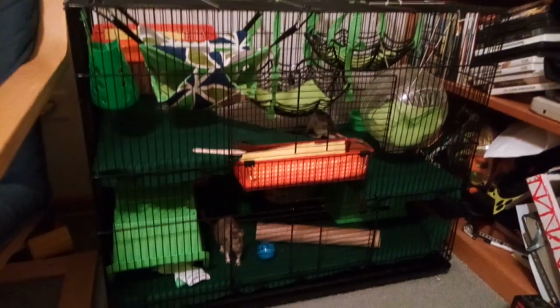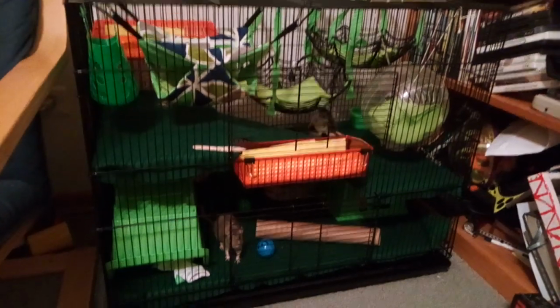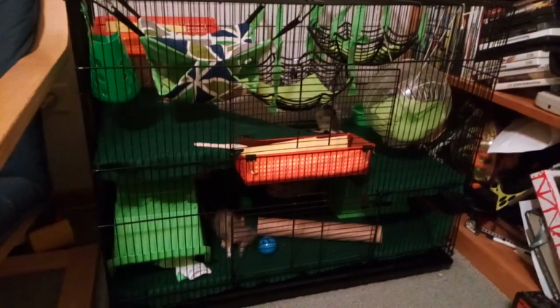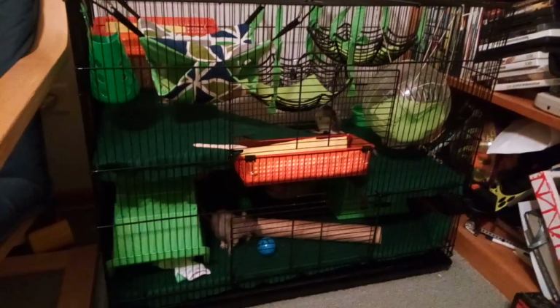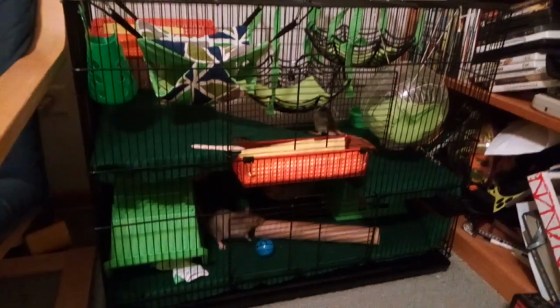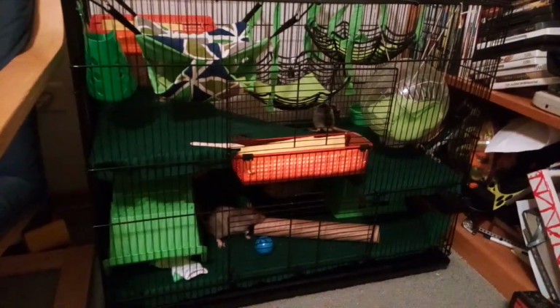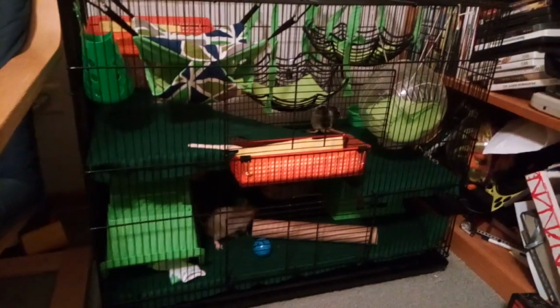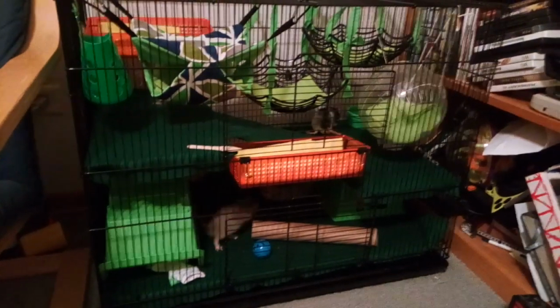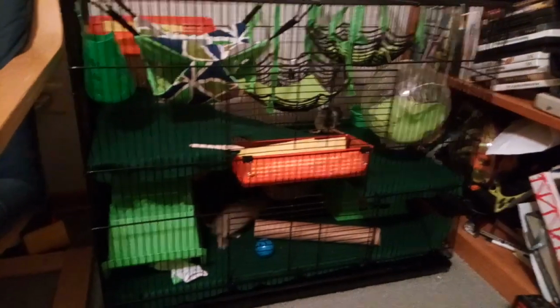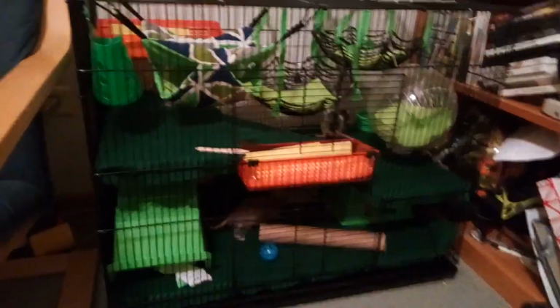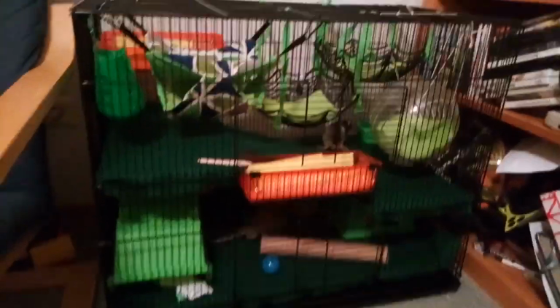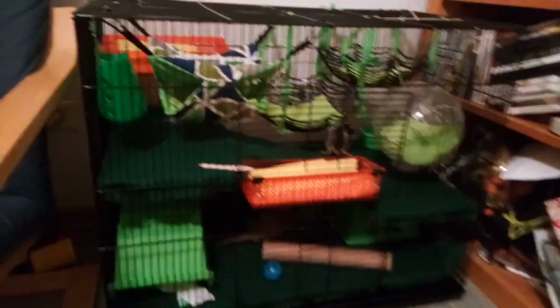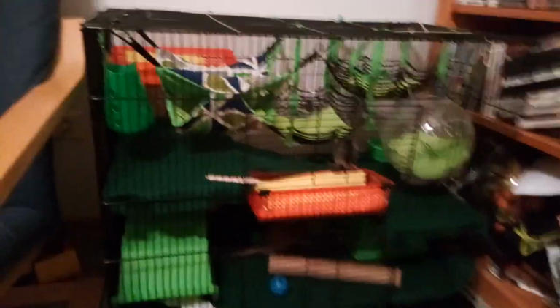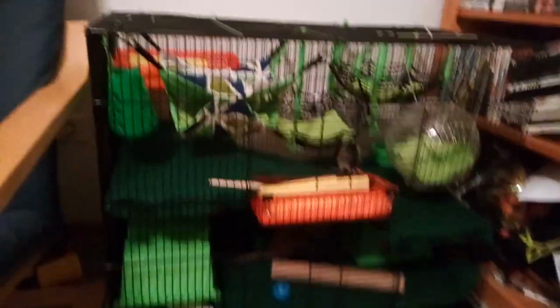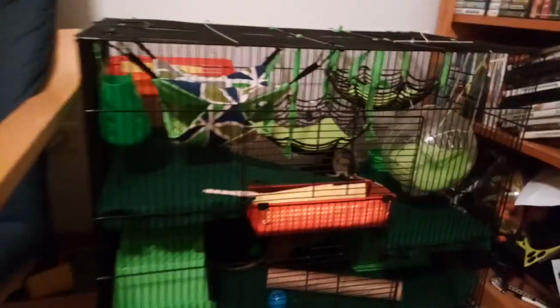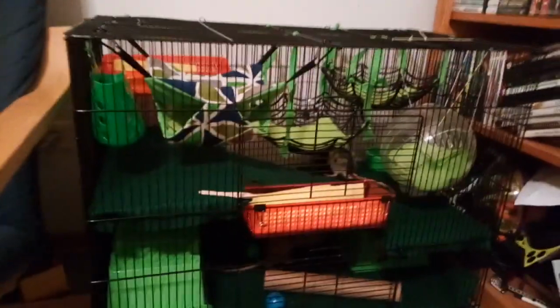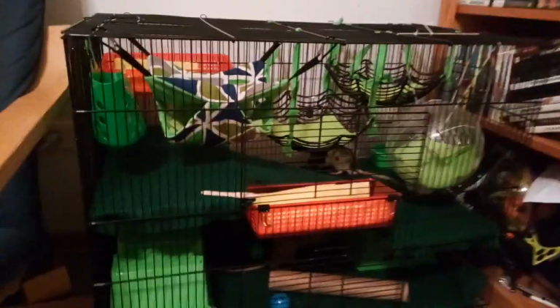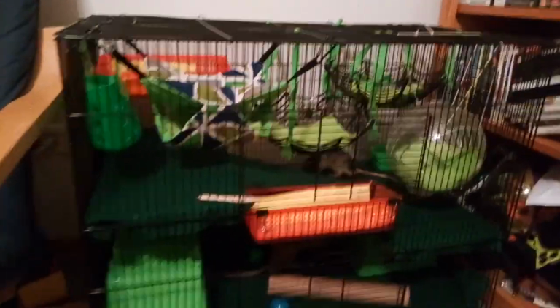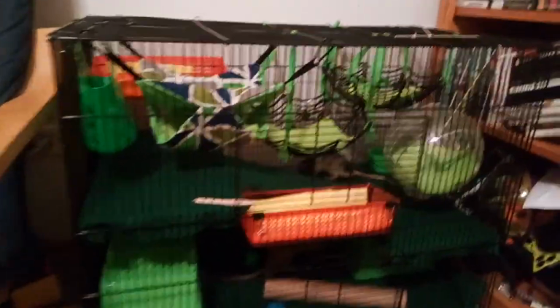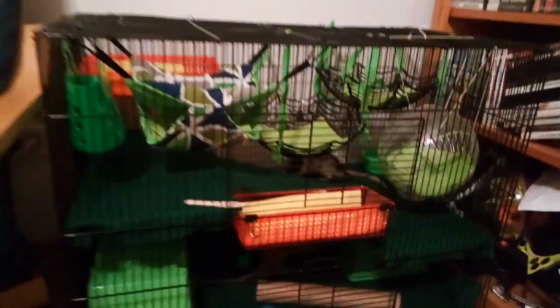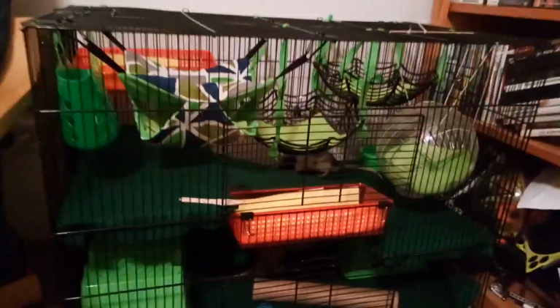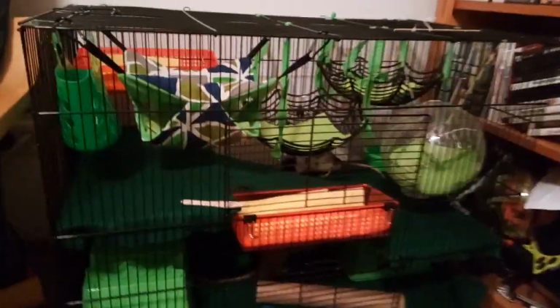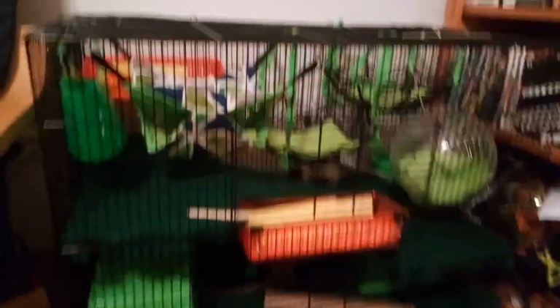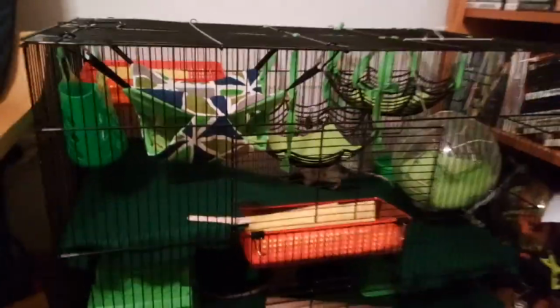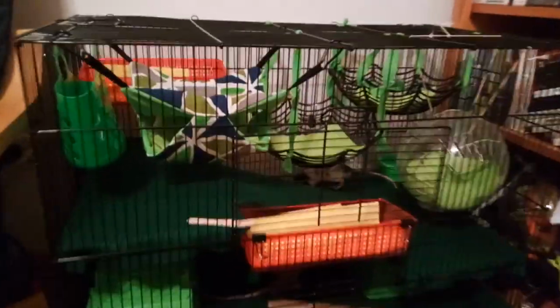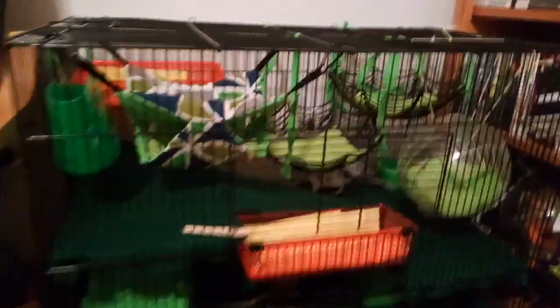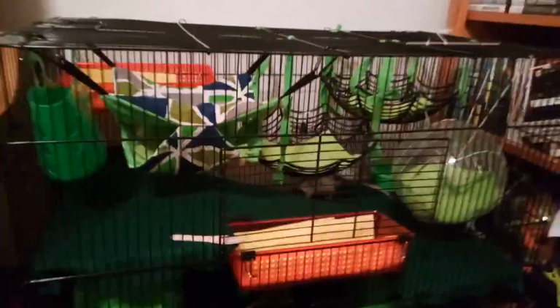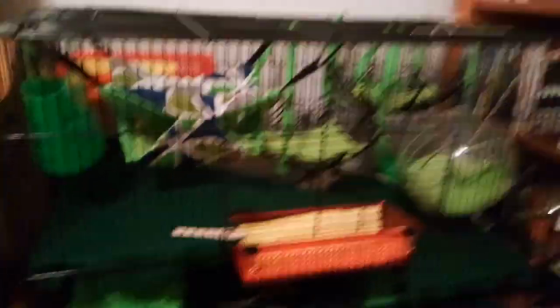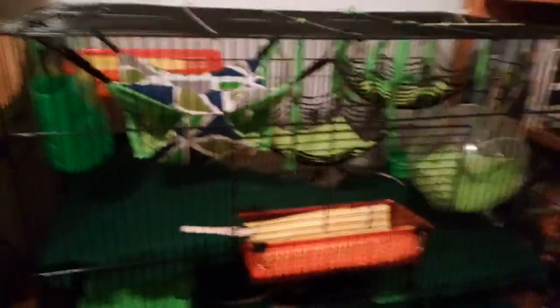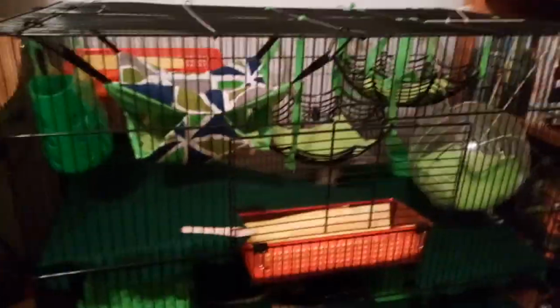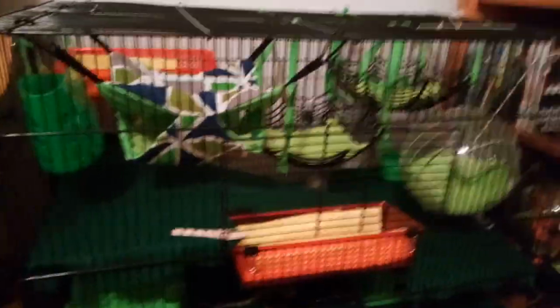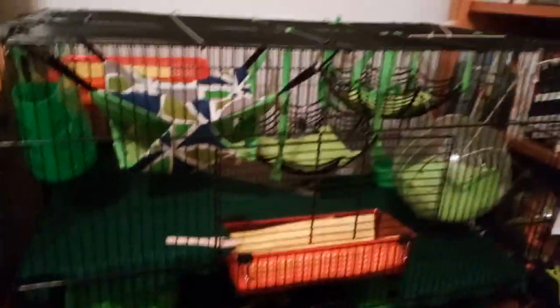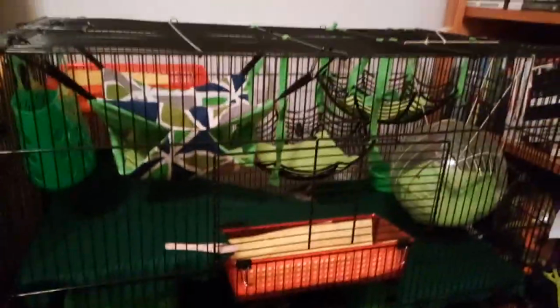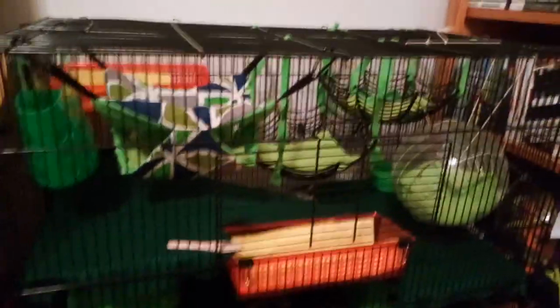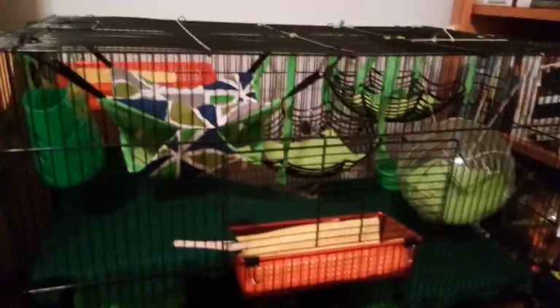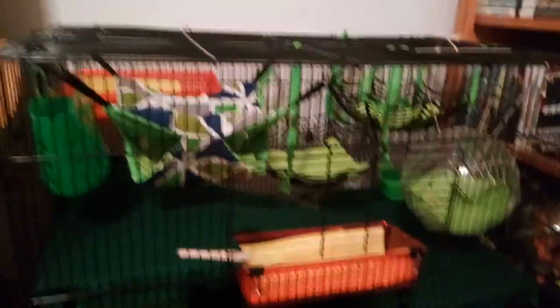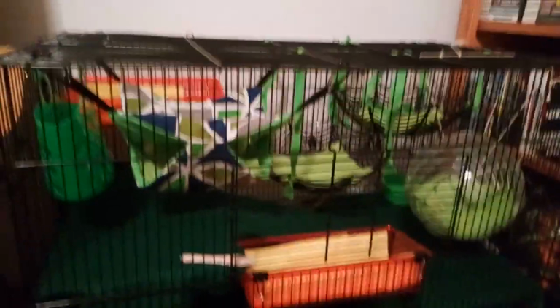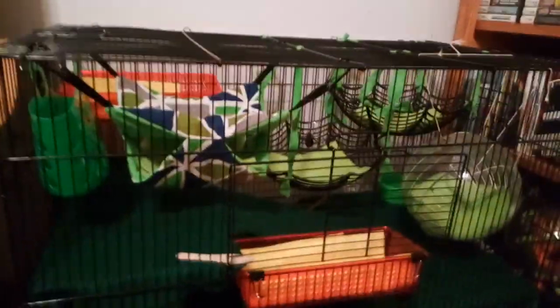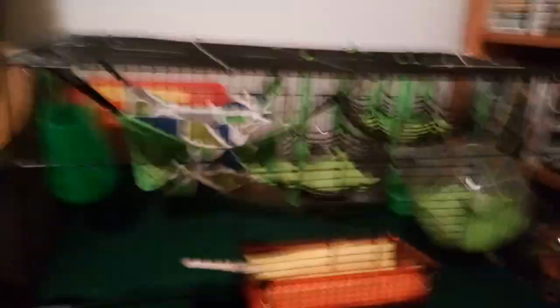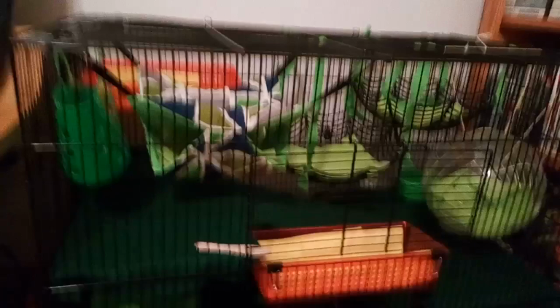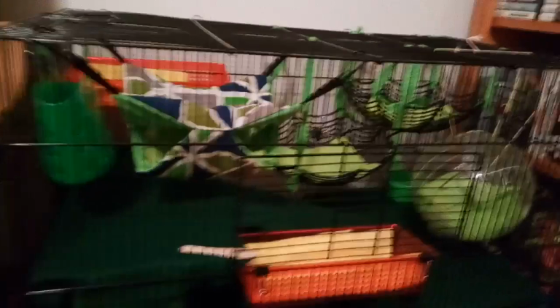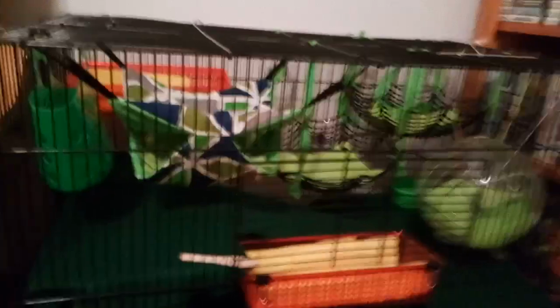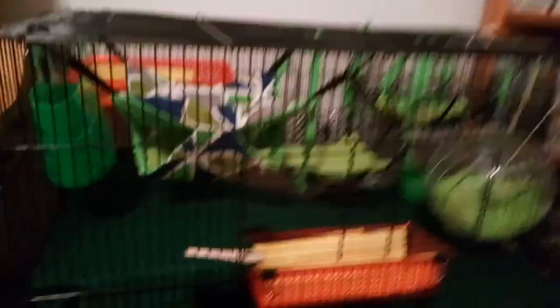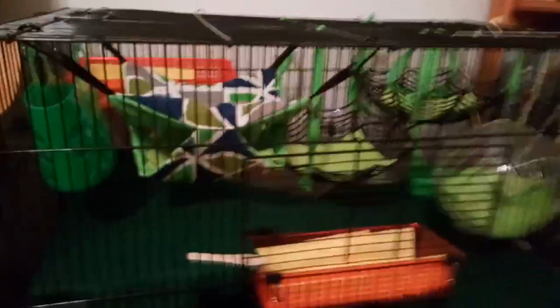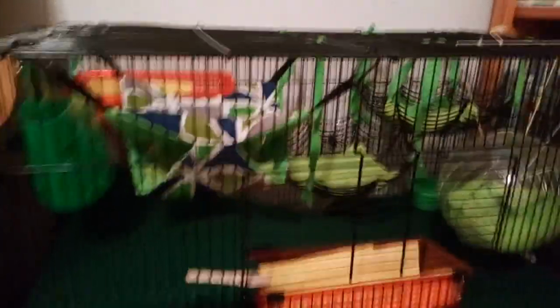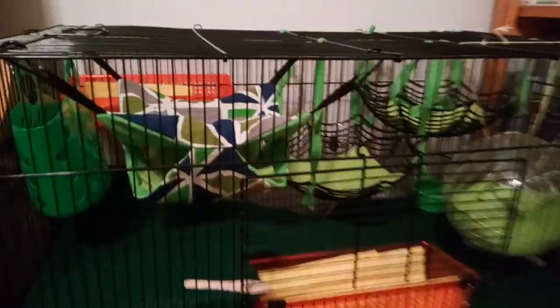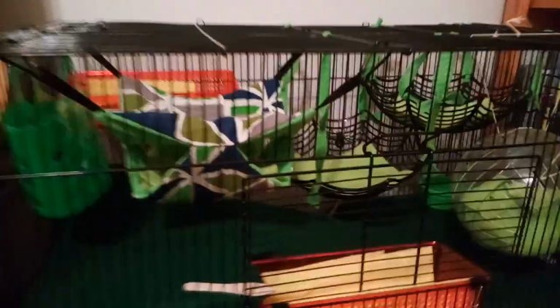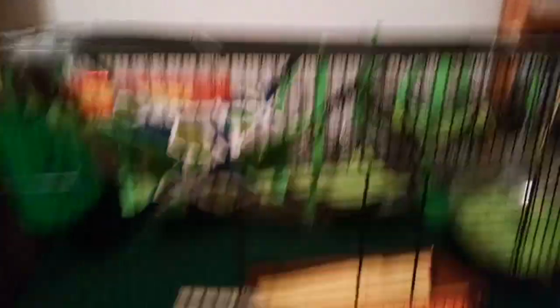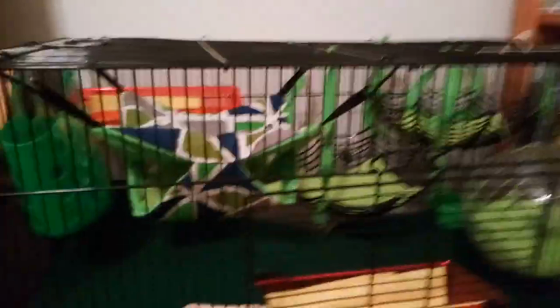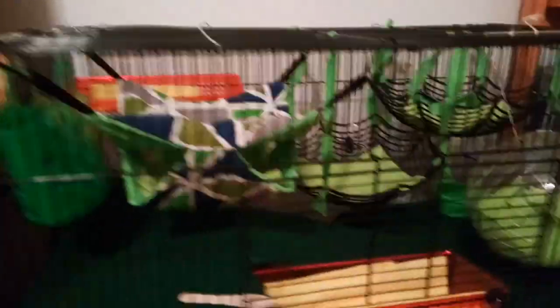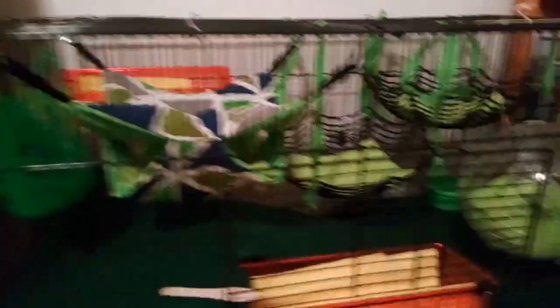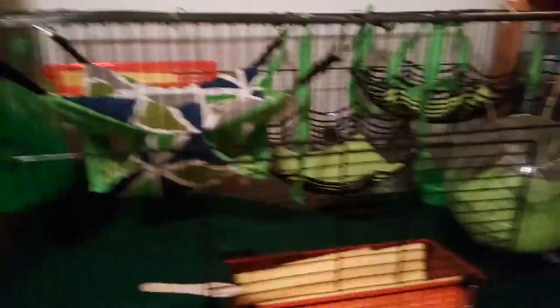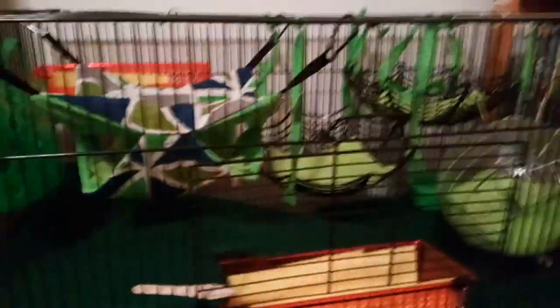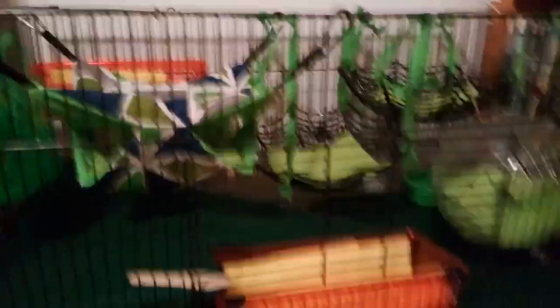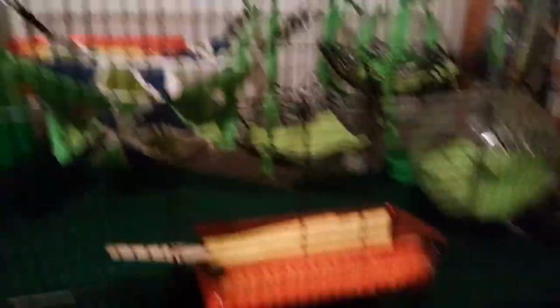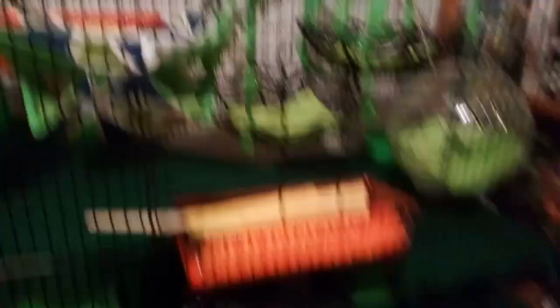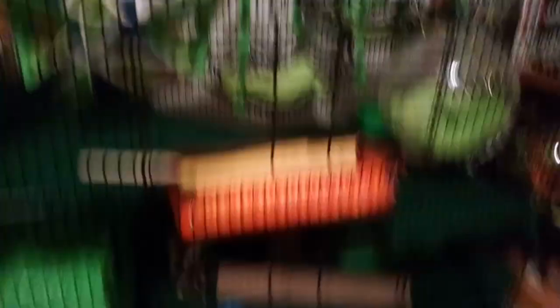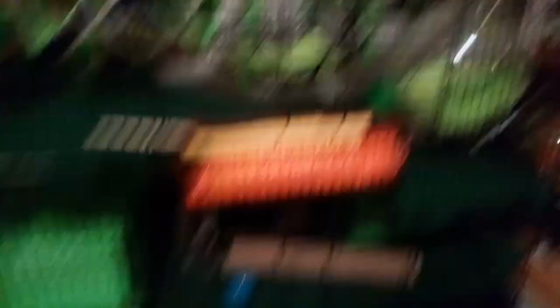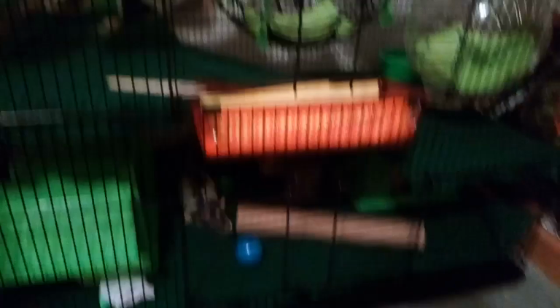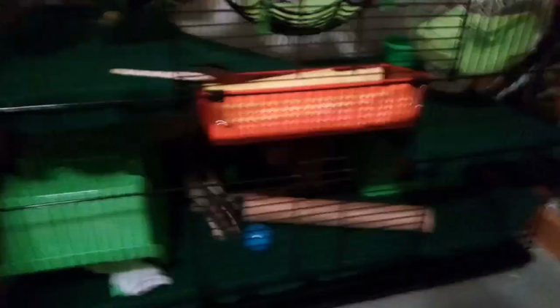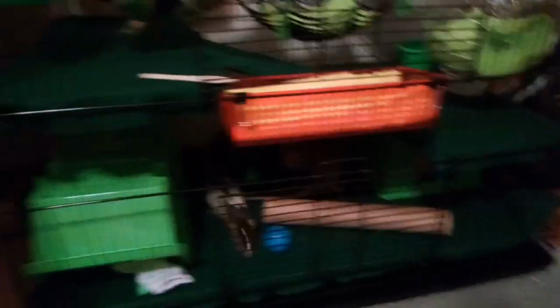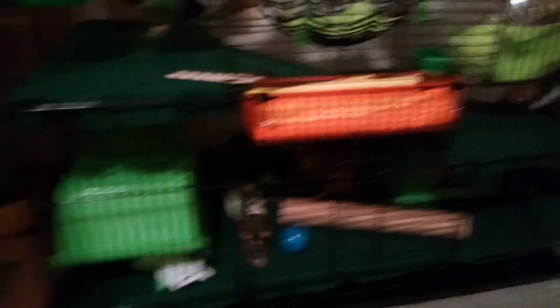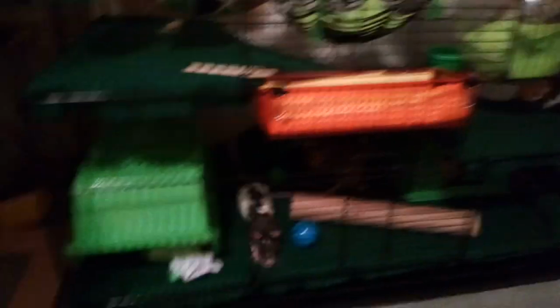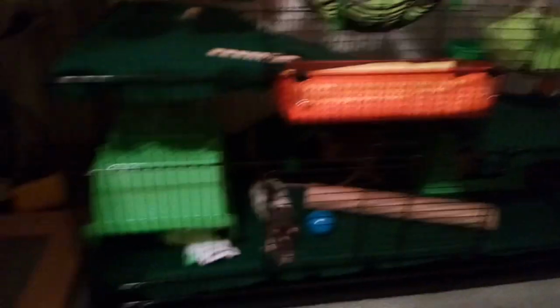Rat Cage 2.0. I didn't really record a lot about the first one, but now we're going to talk about the second one because it's actually decent and it's got stuff in it.